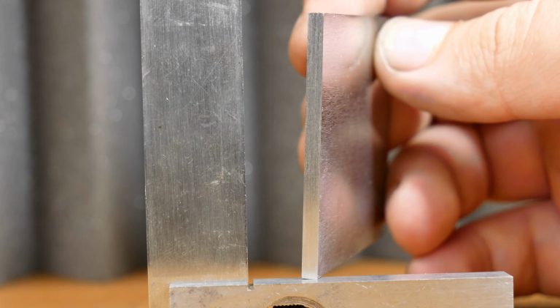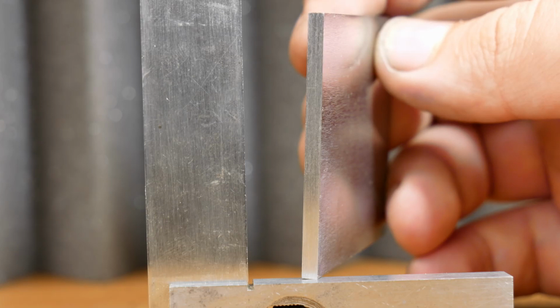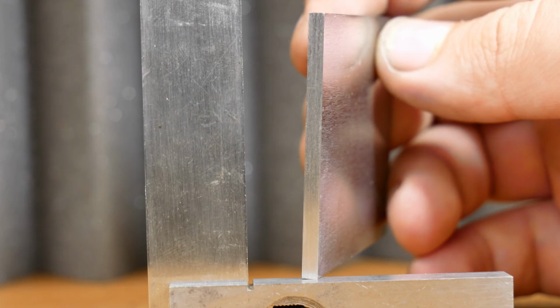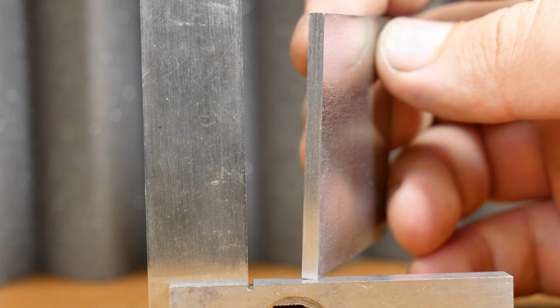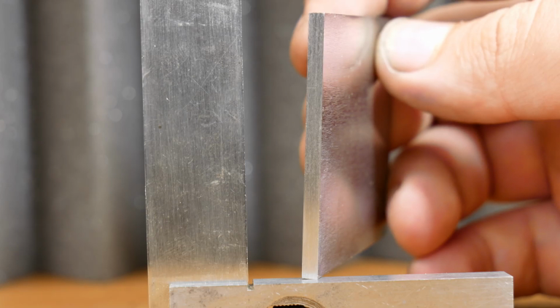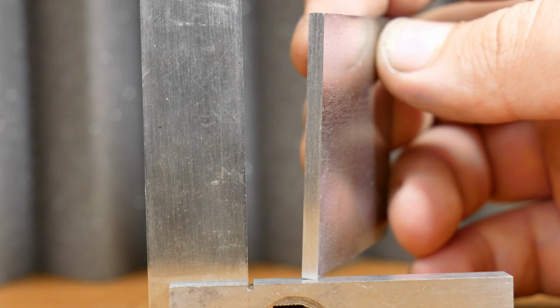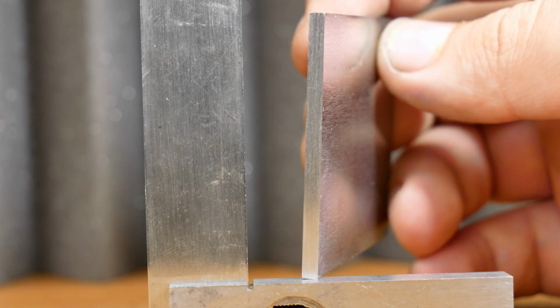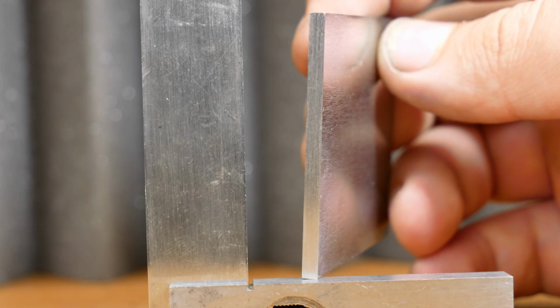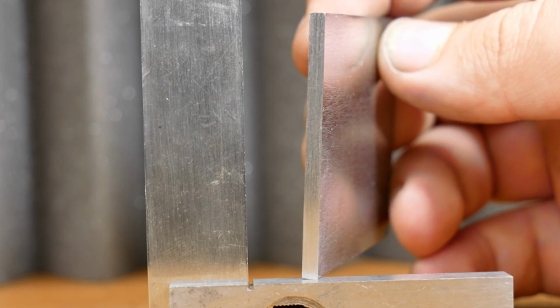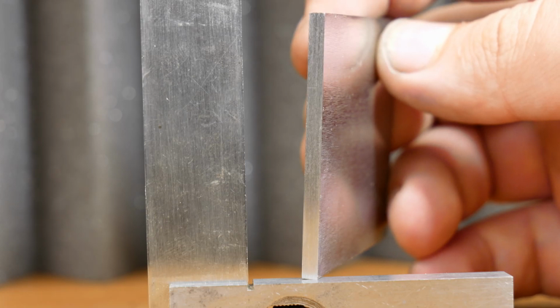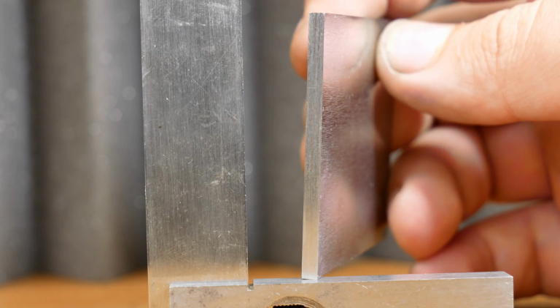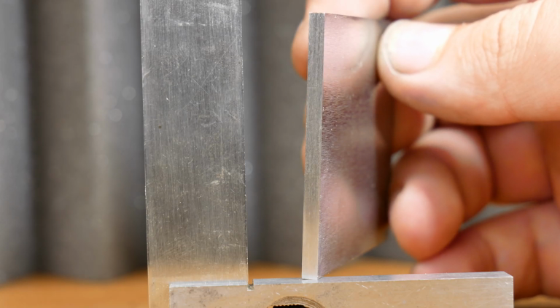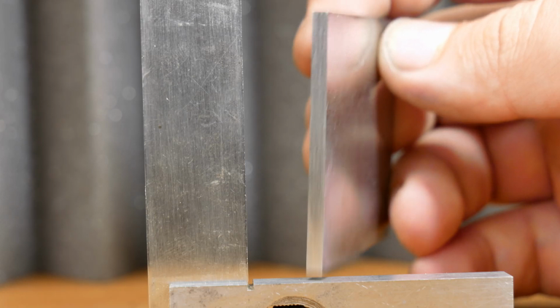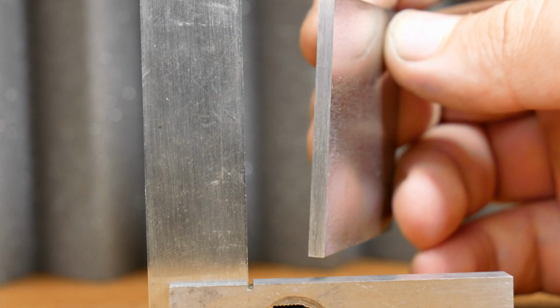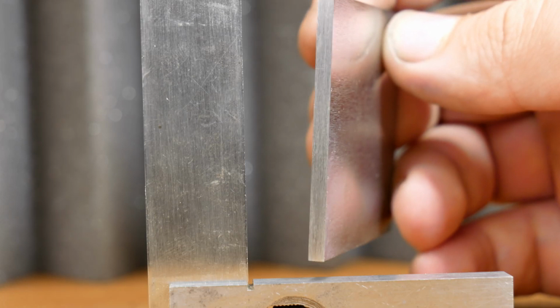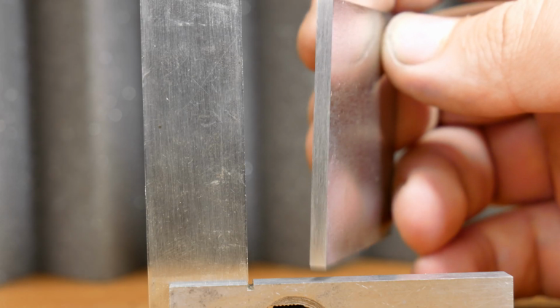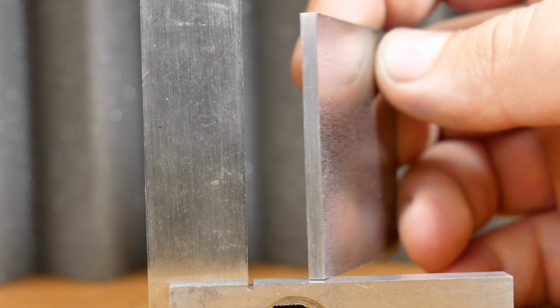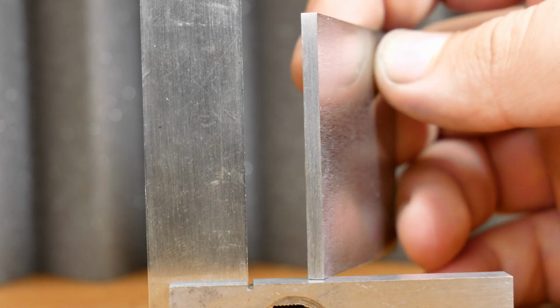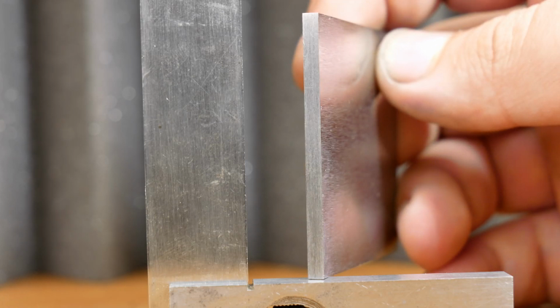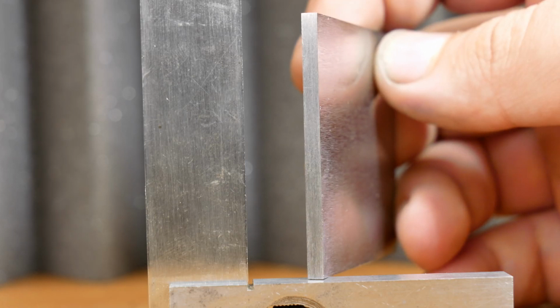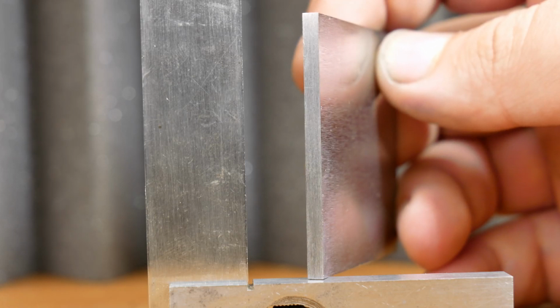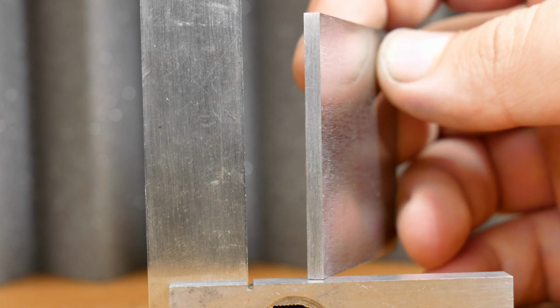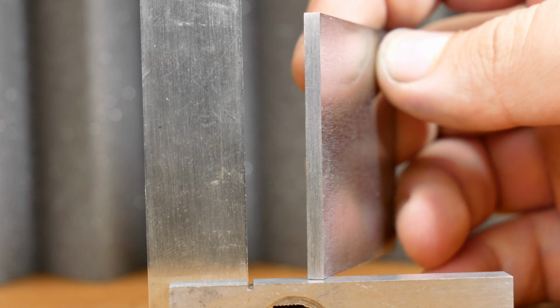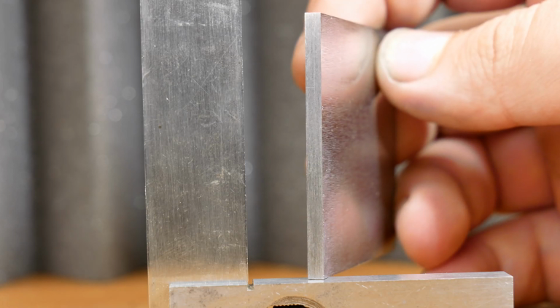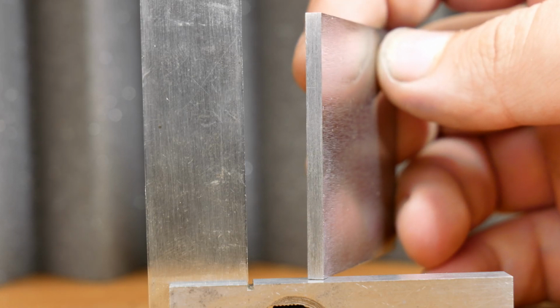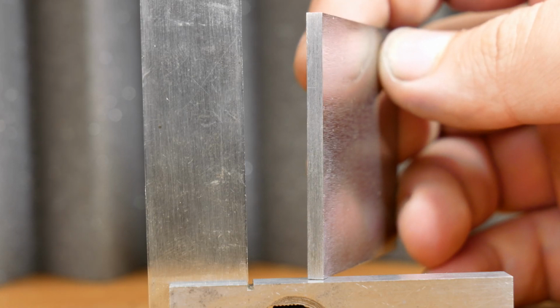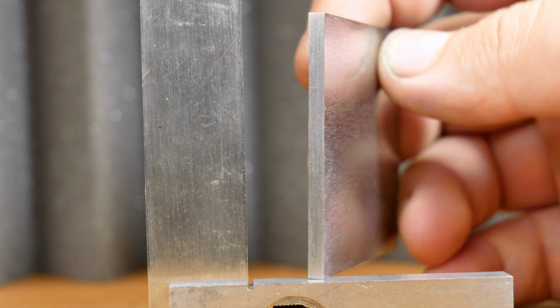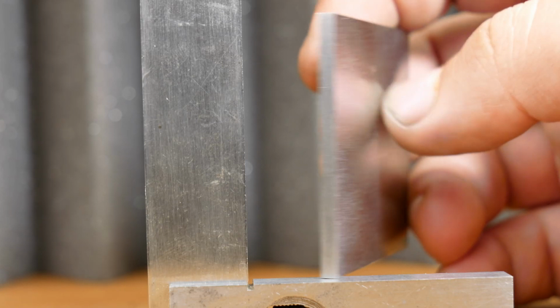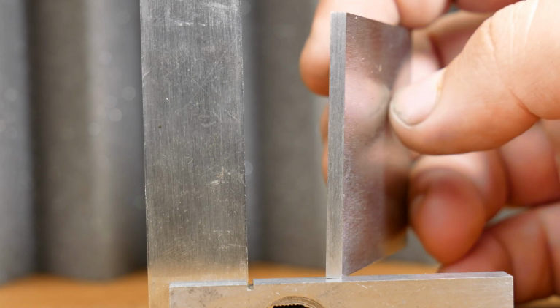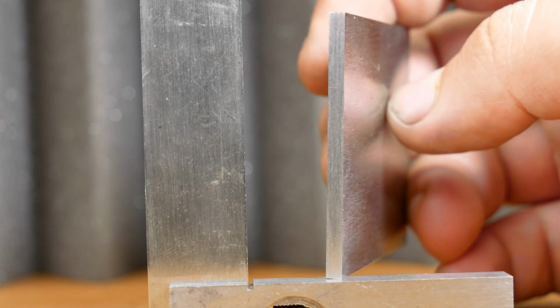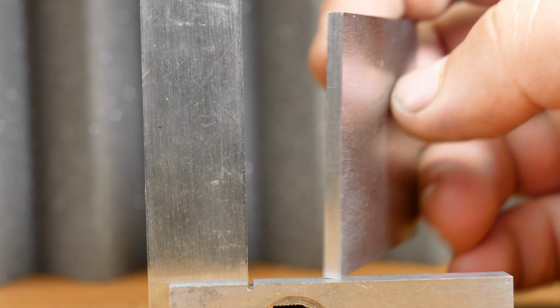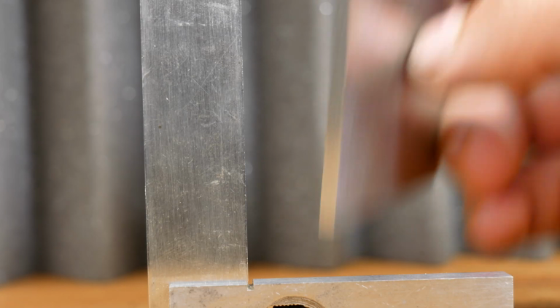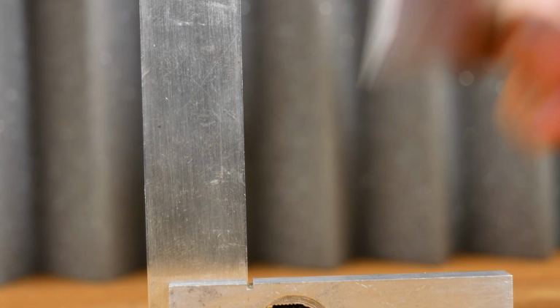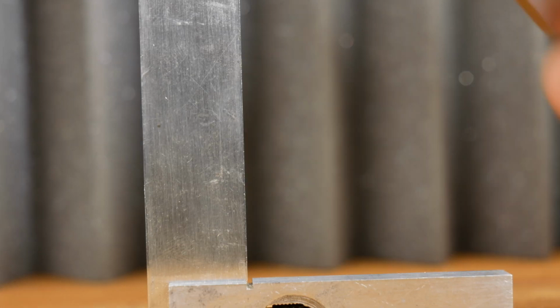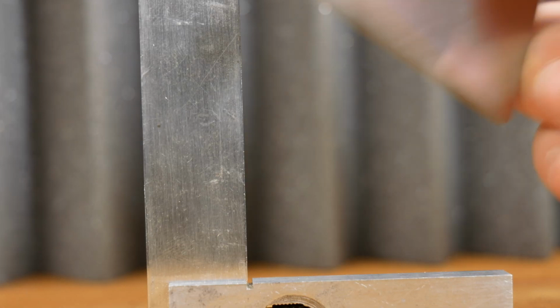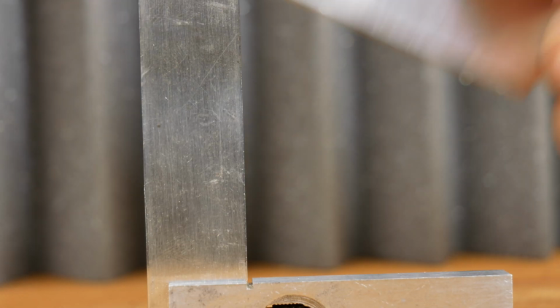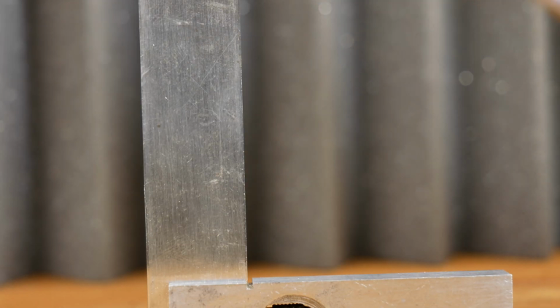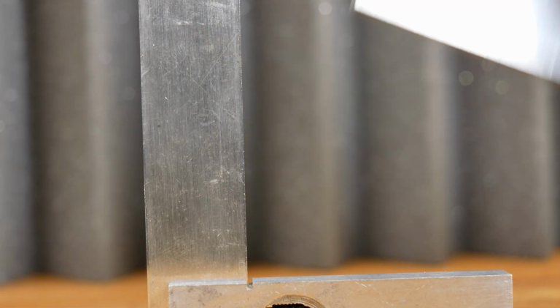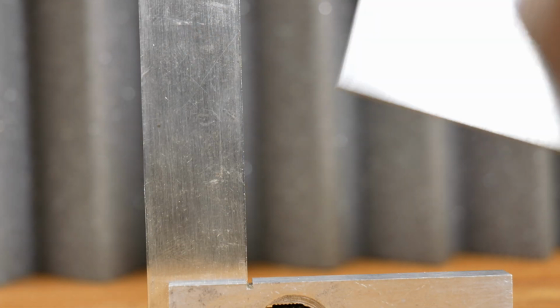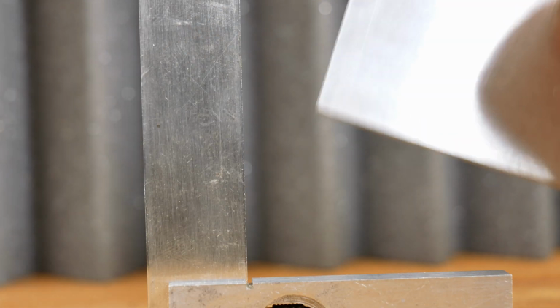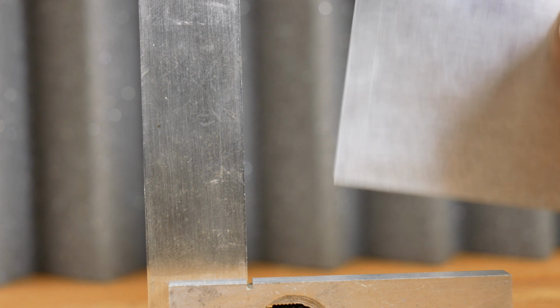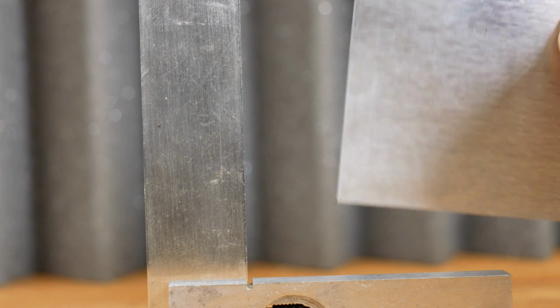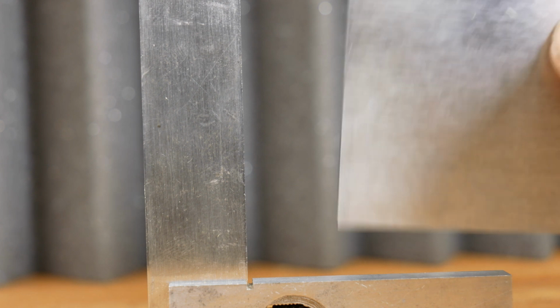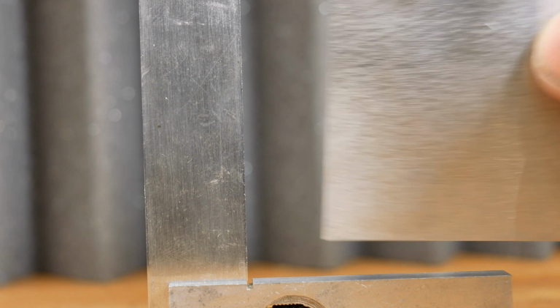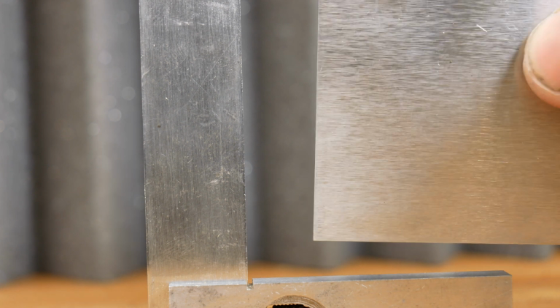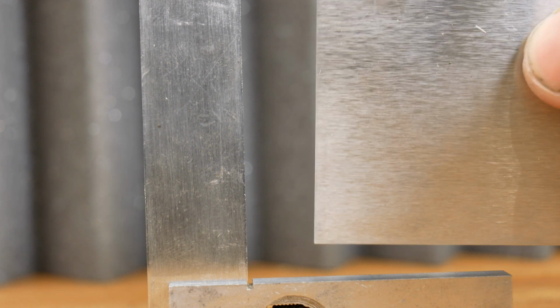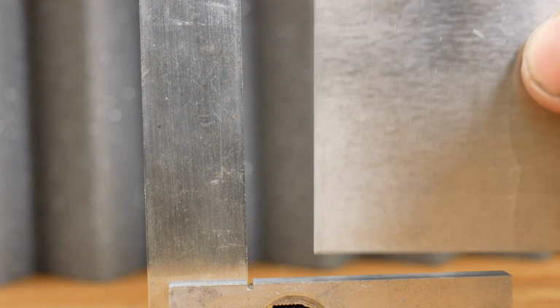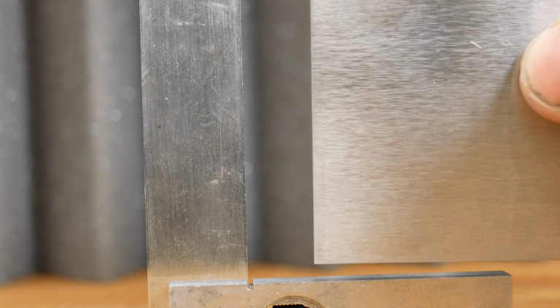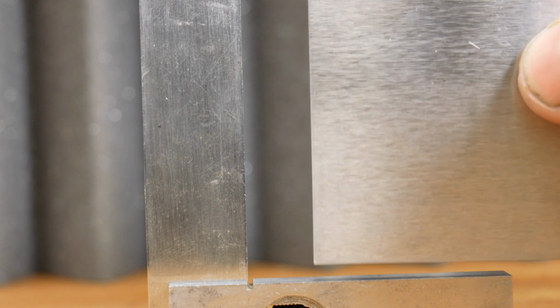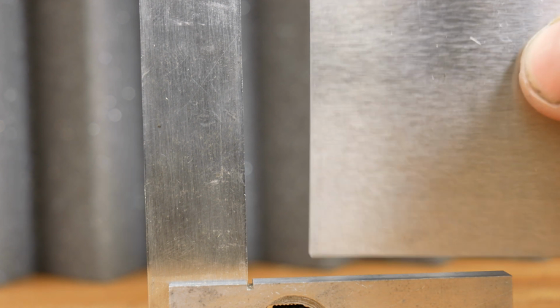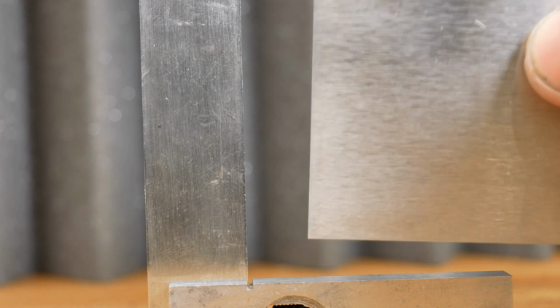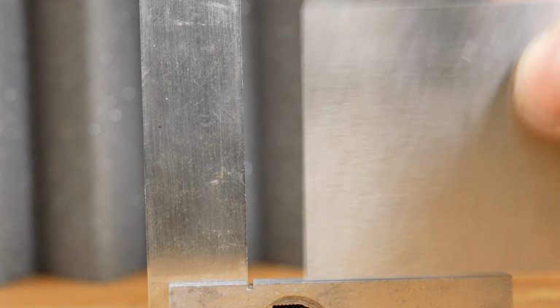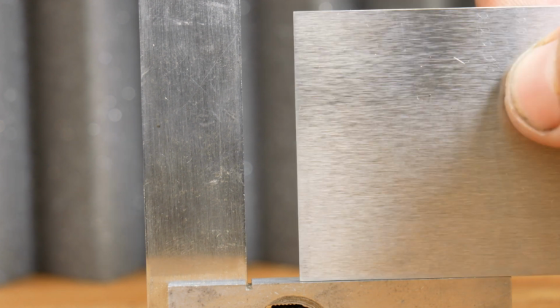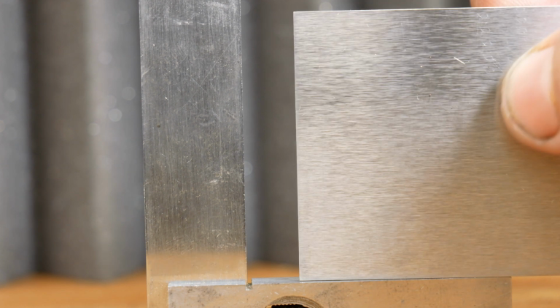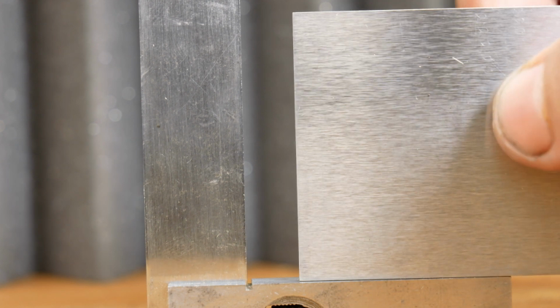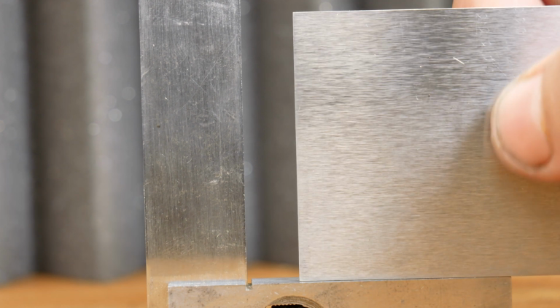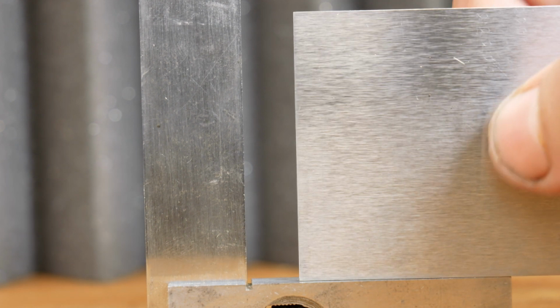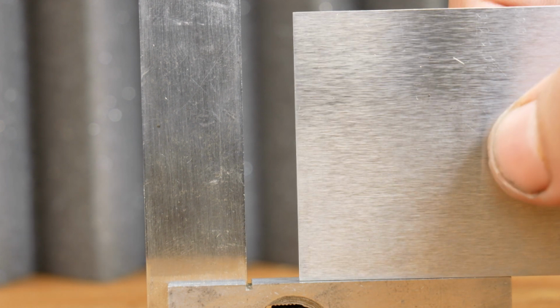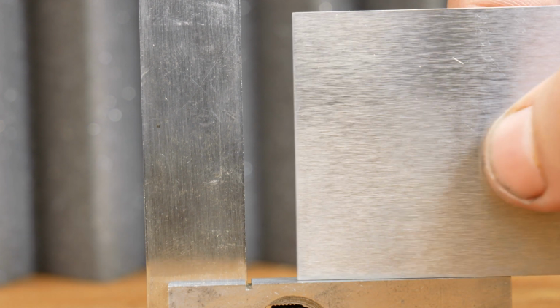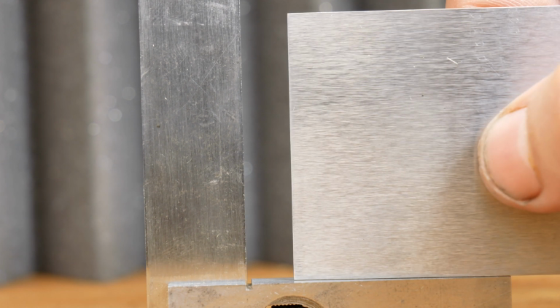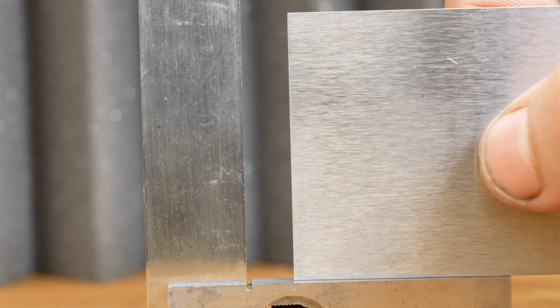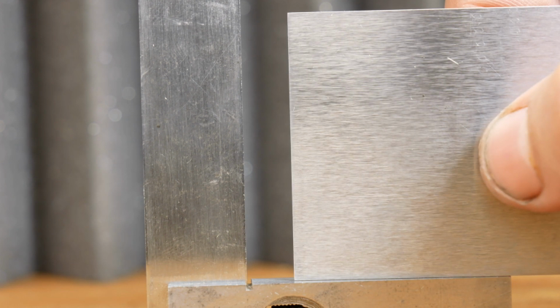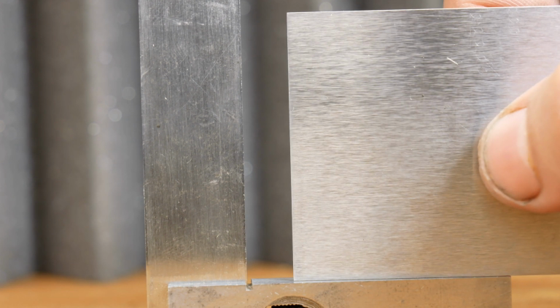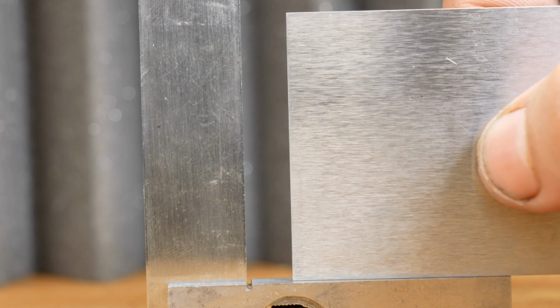Okay, moment of truth. Have I managed to create a nice square angle here? Here we go.